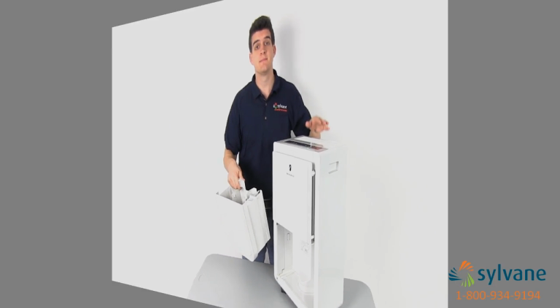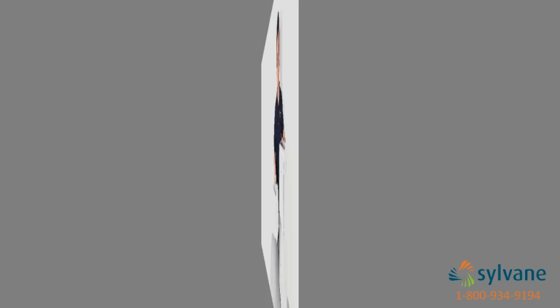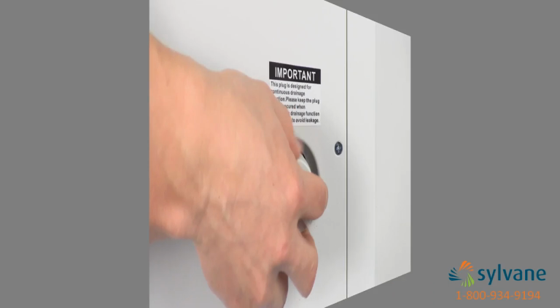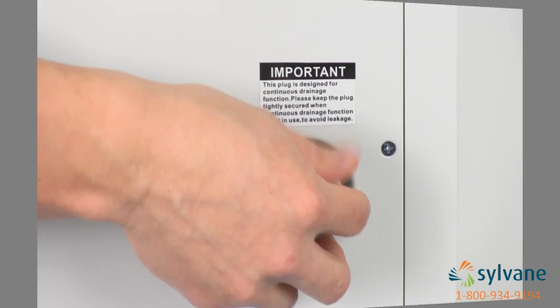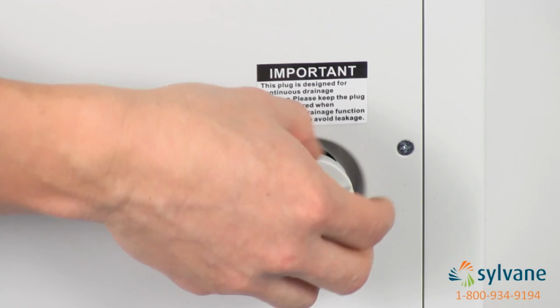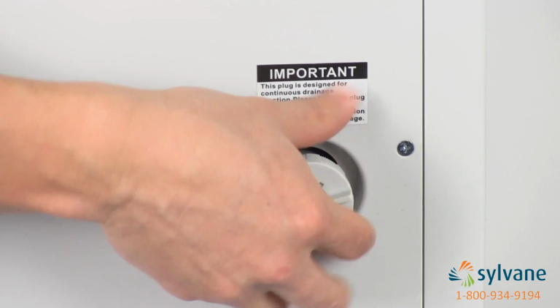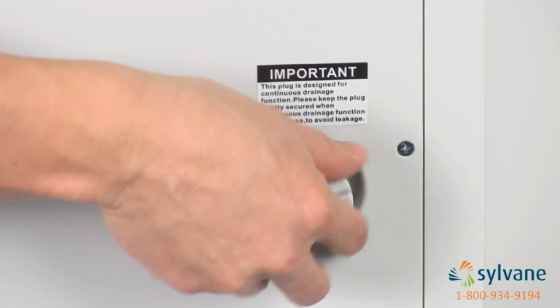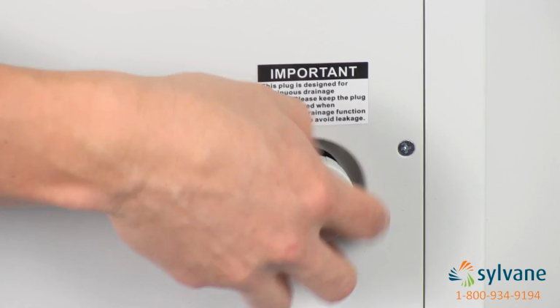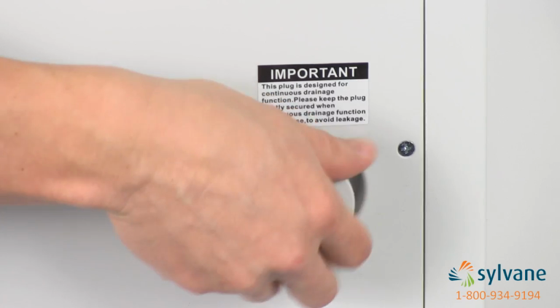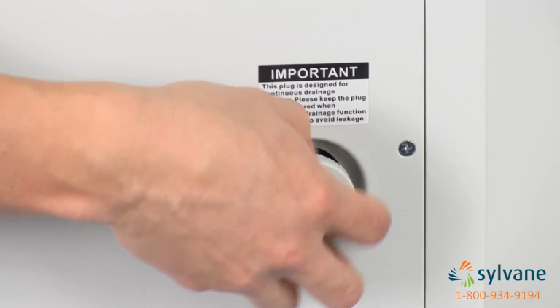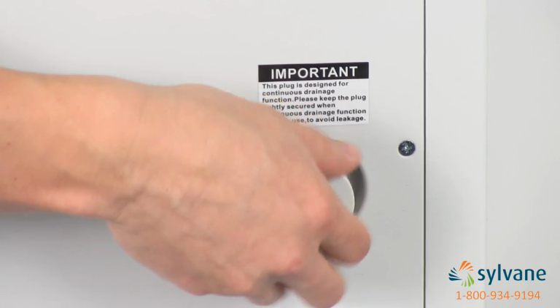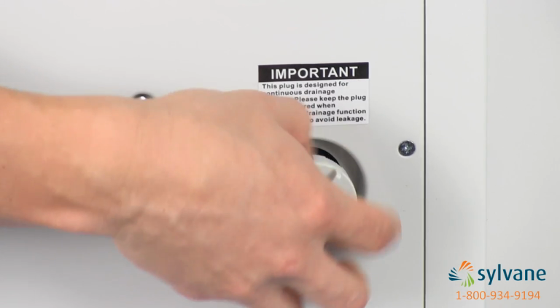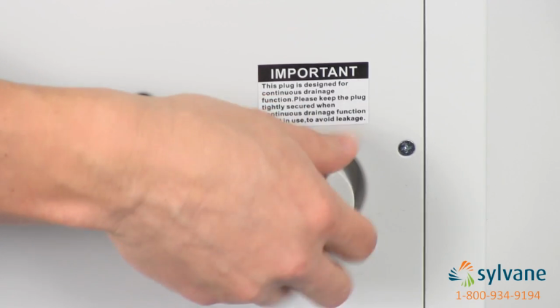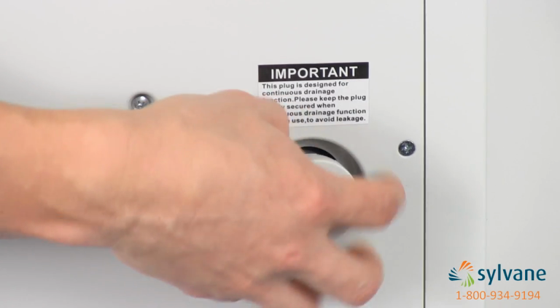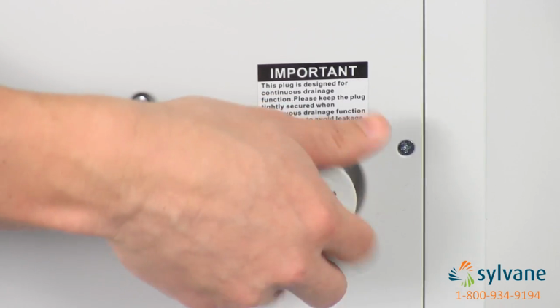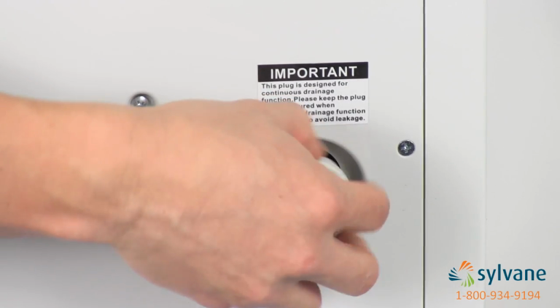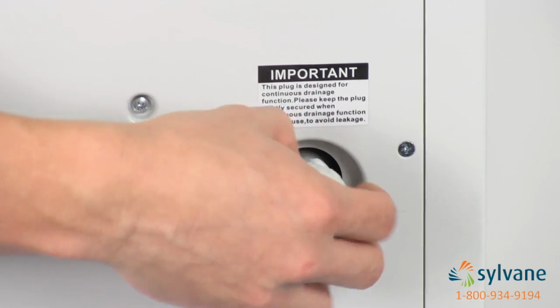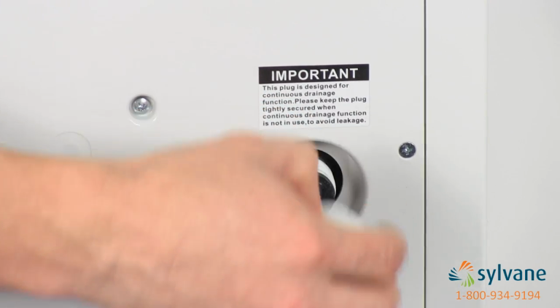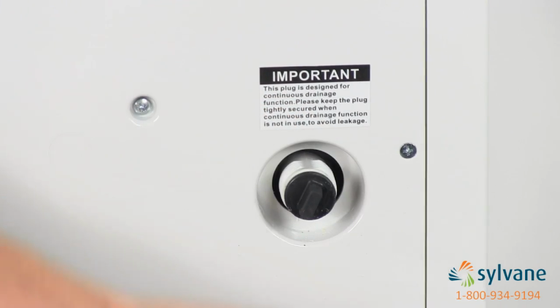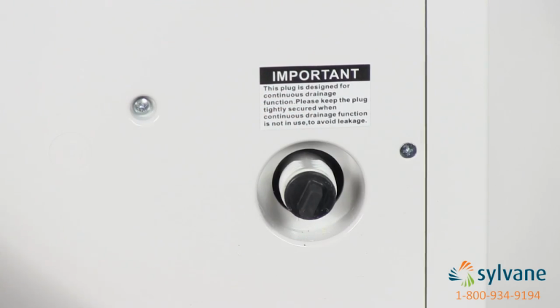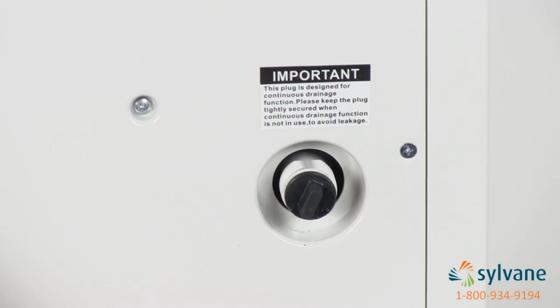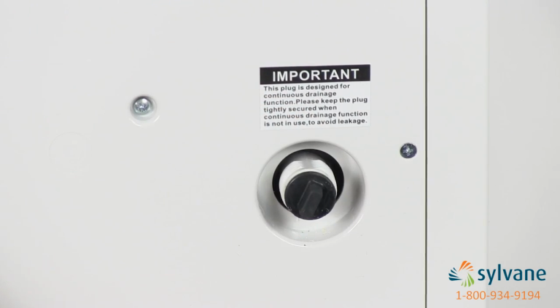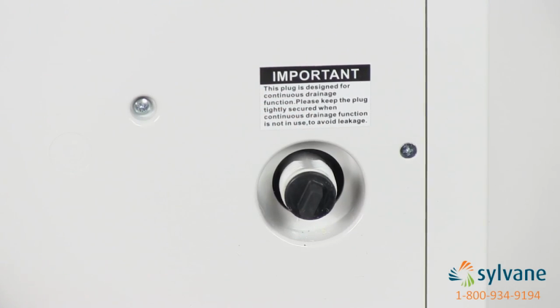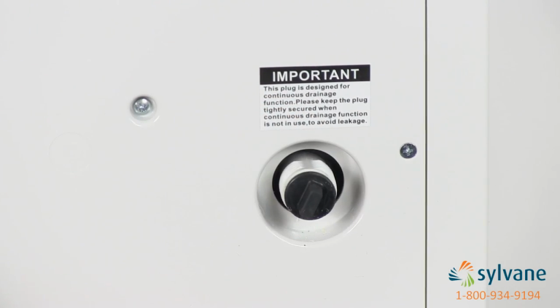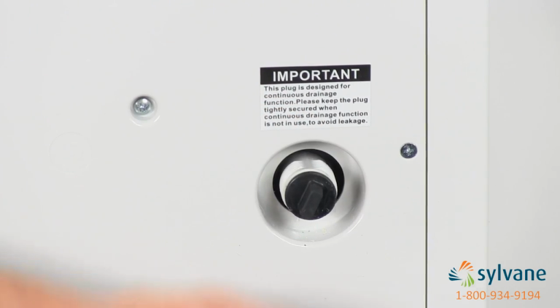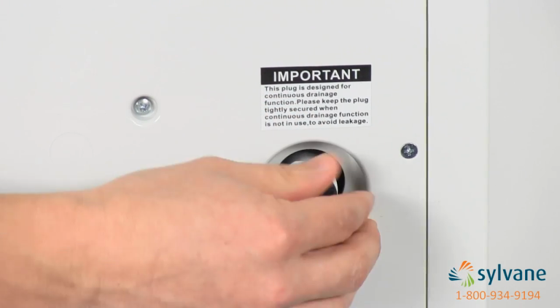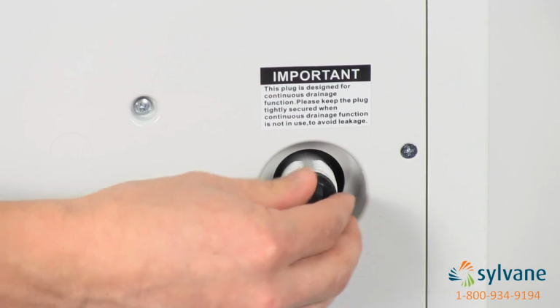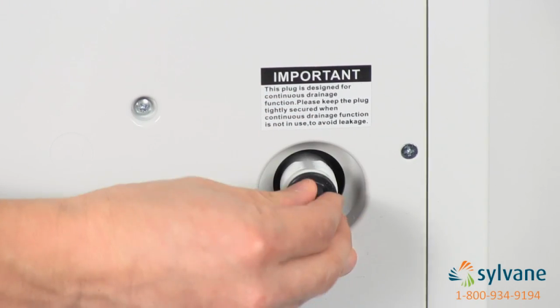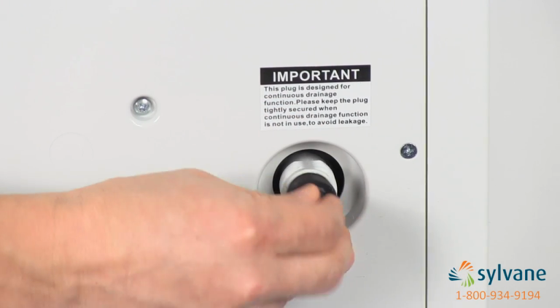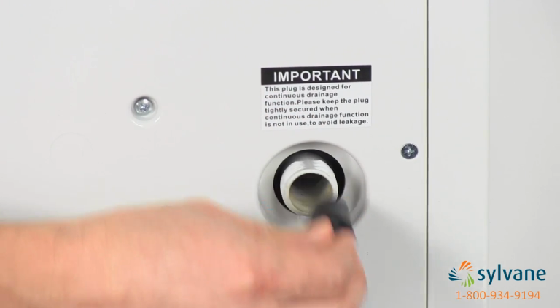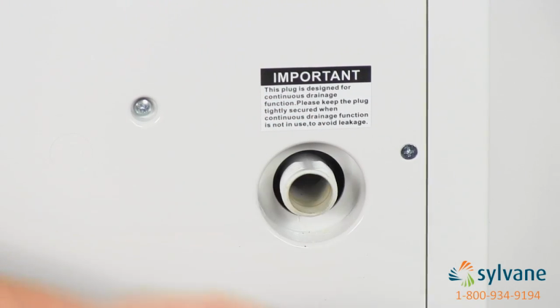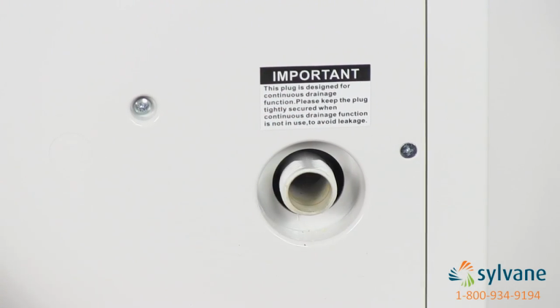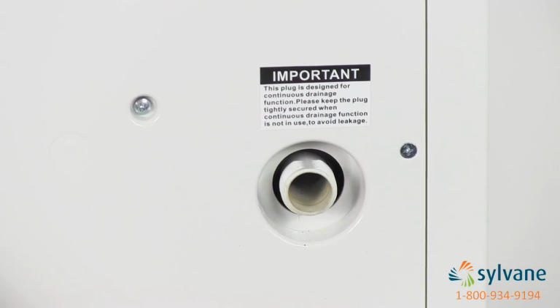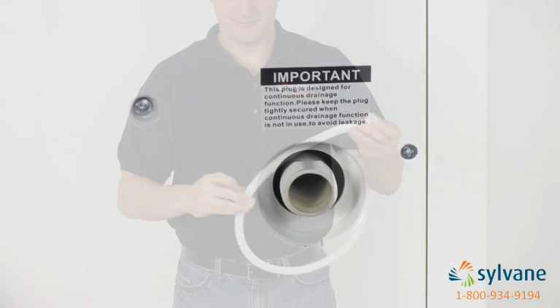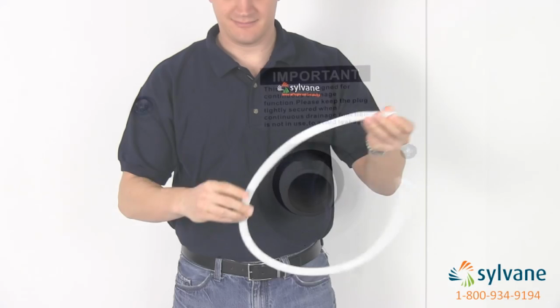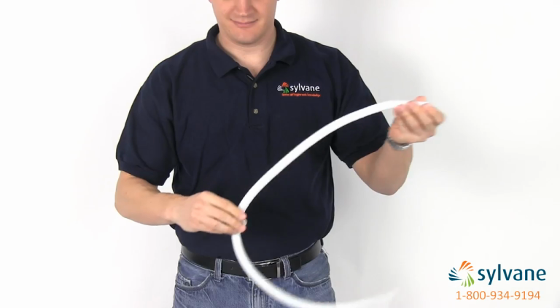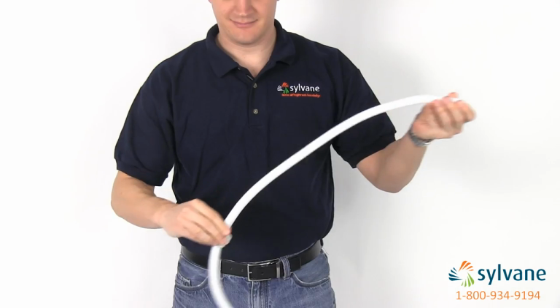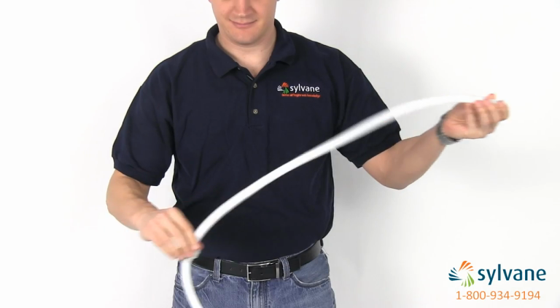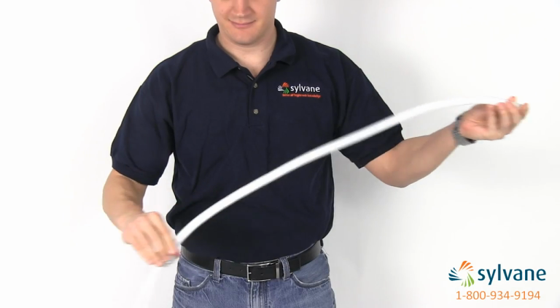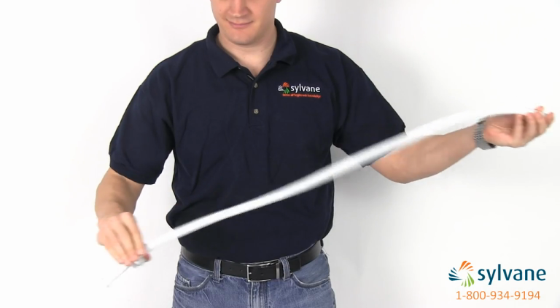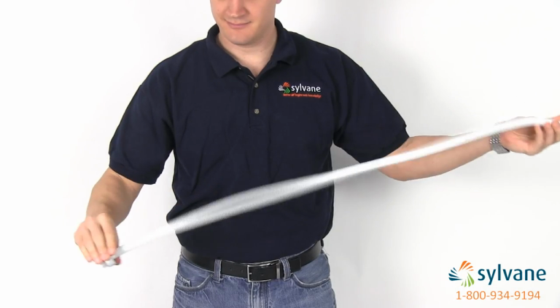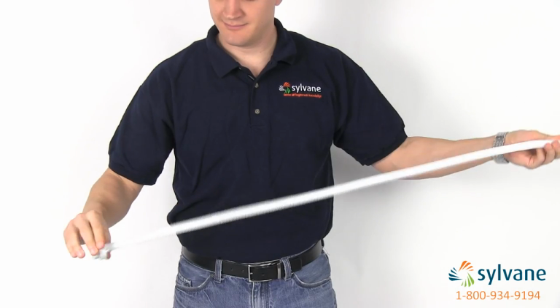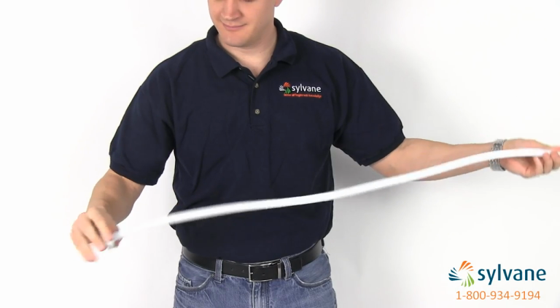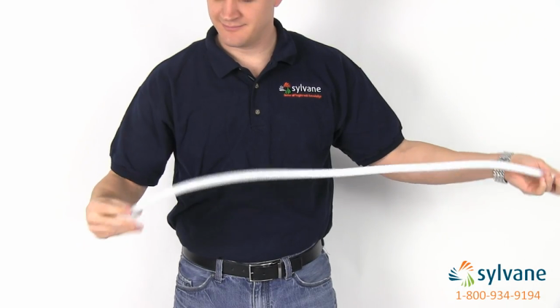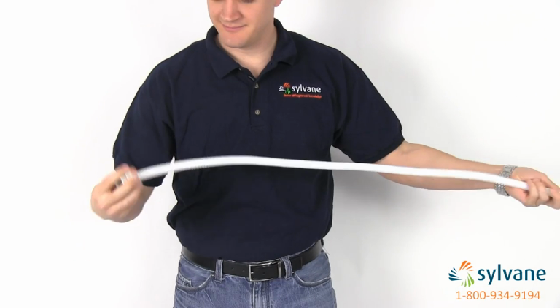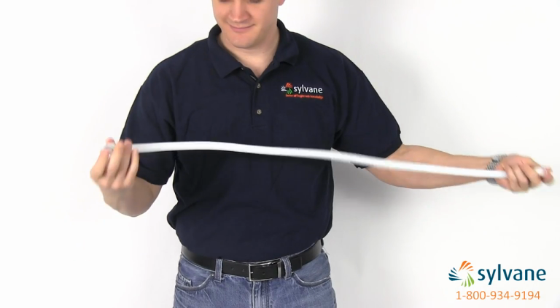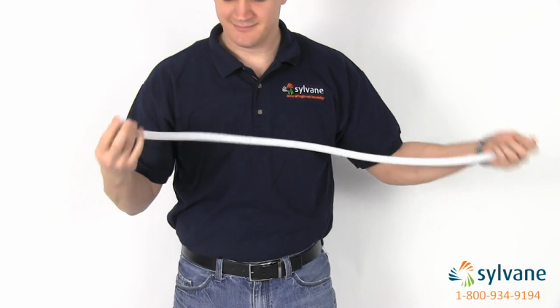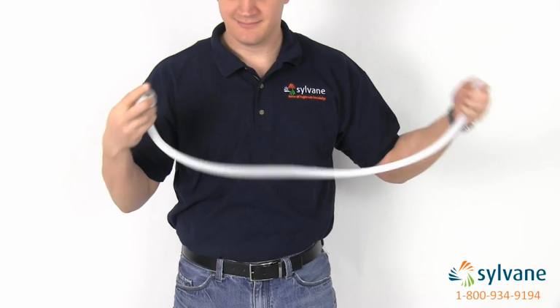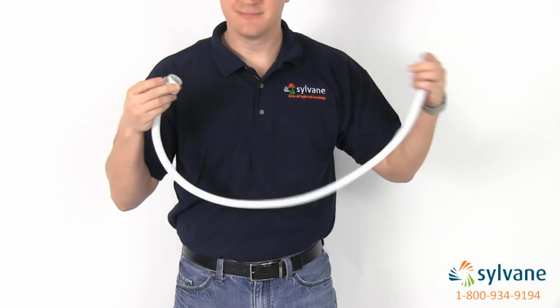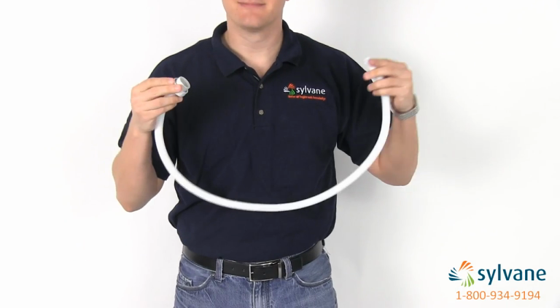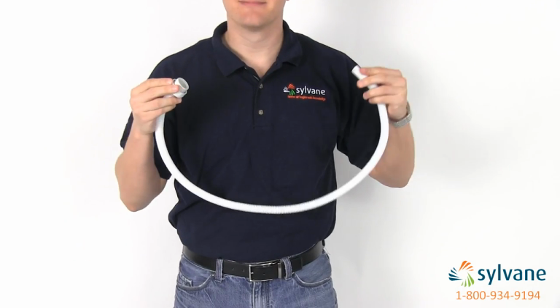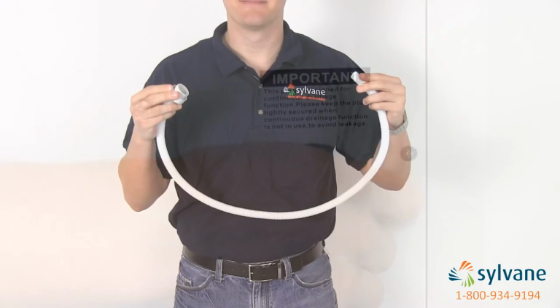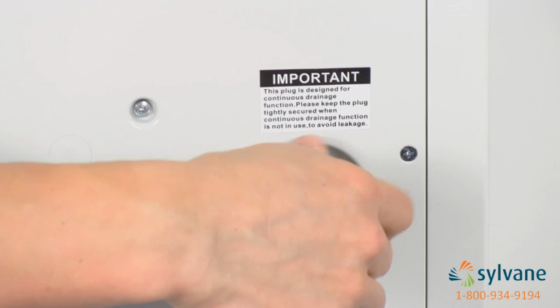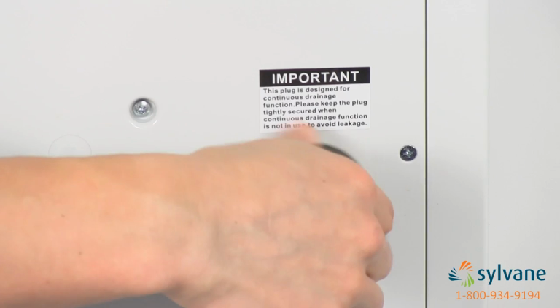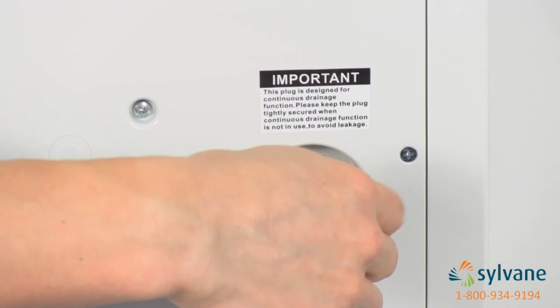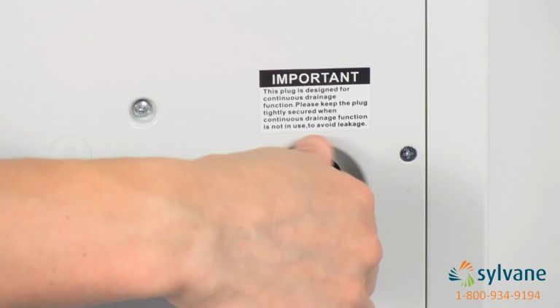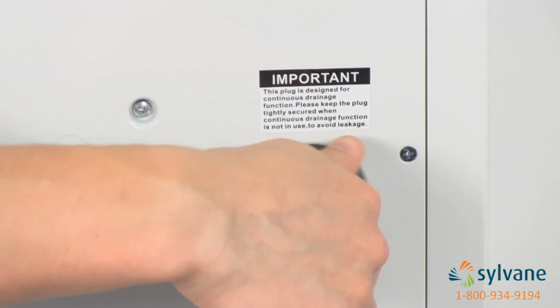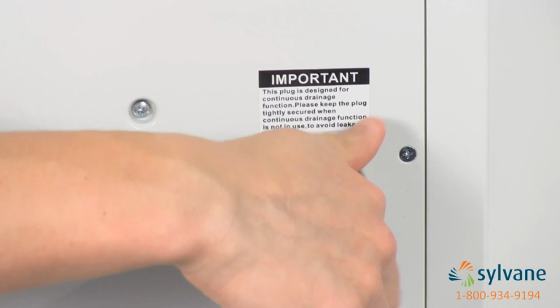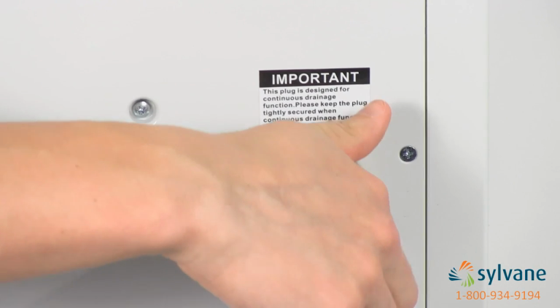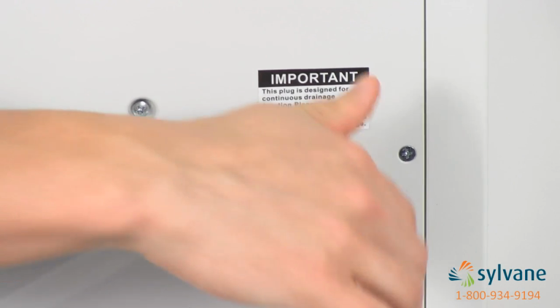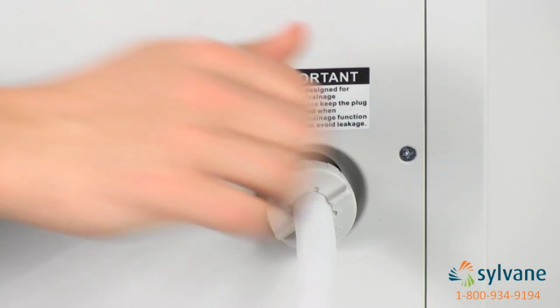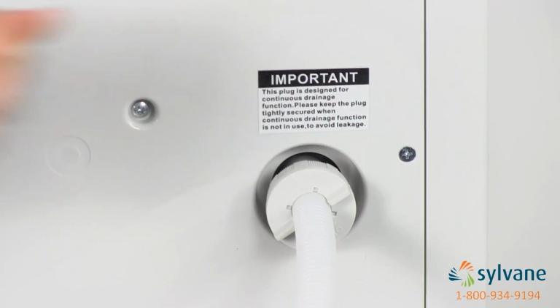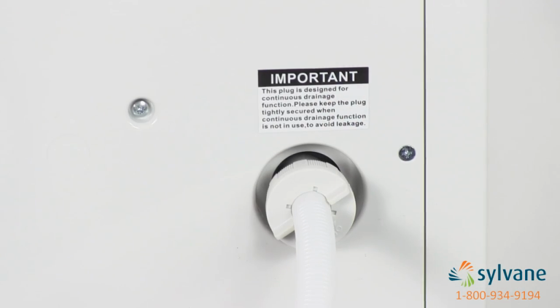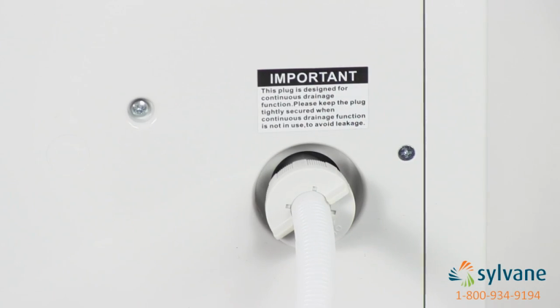To set up continuous gravity draining, attach the drain hose to the continuous drain port, direct the hose to a drain, and let gravity do the work for you.